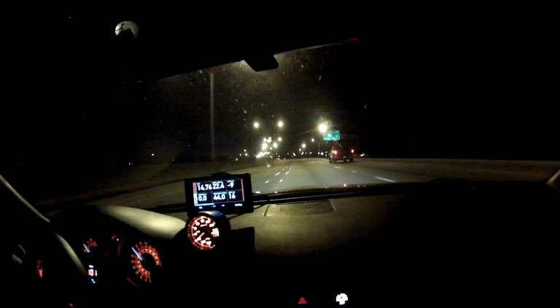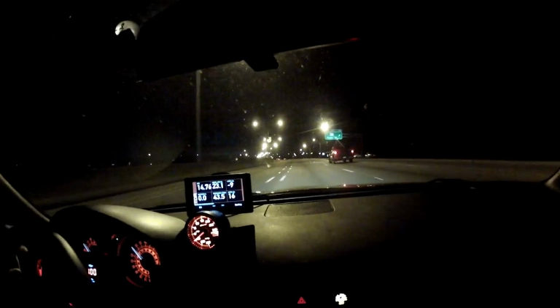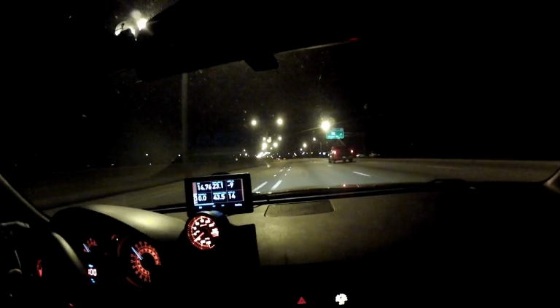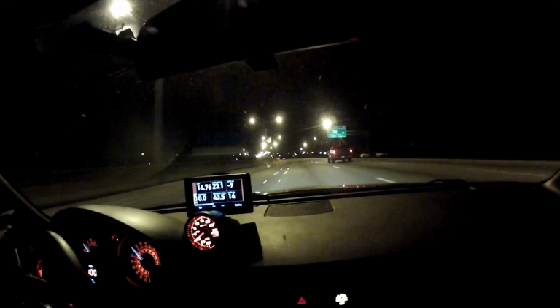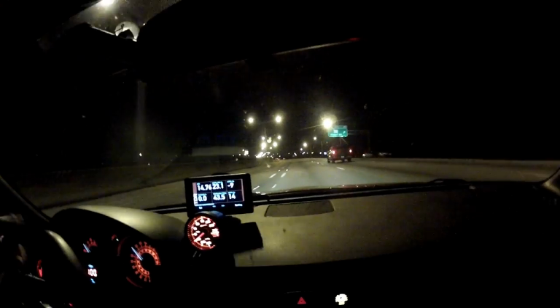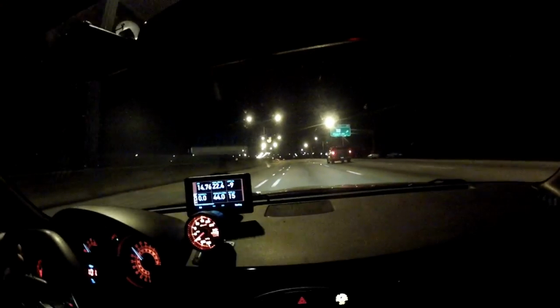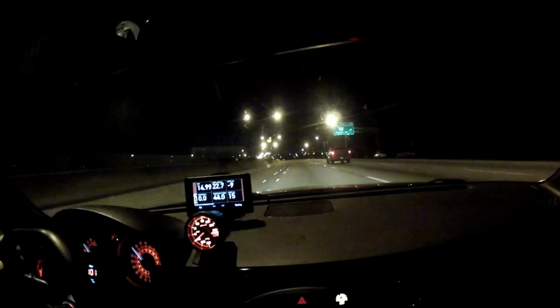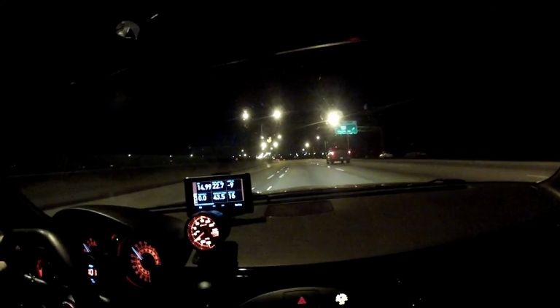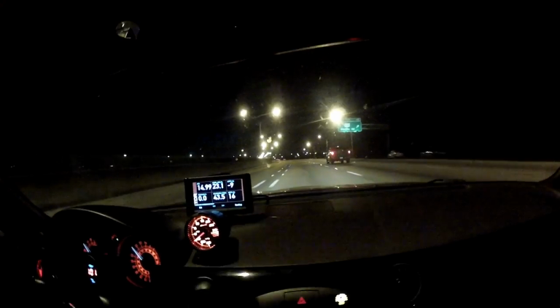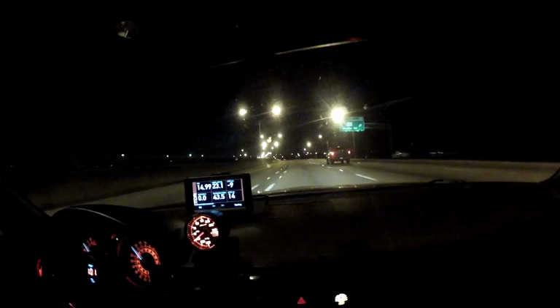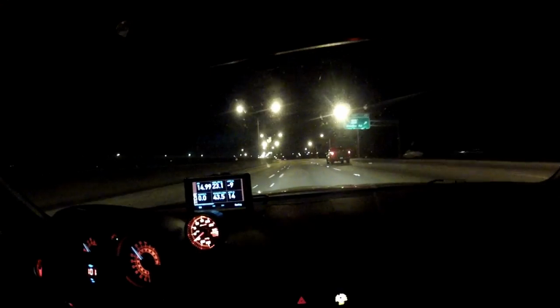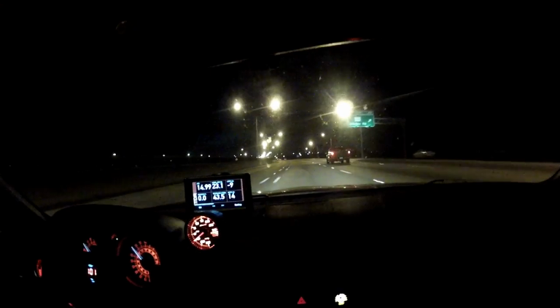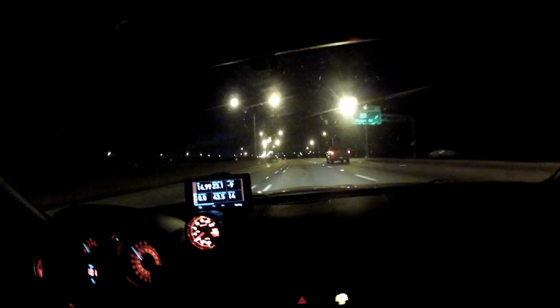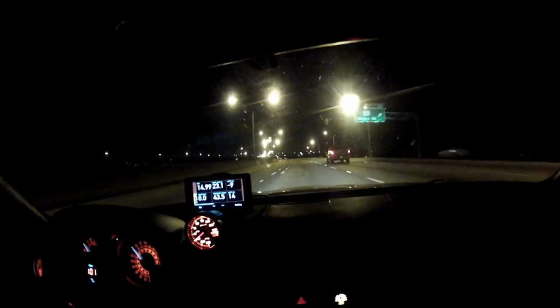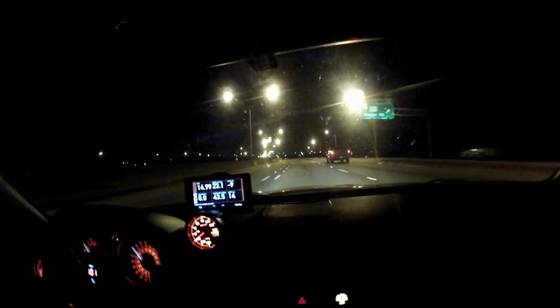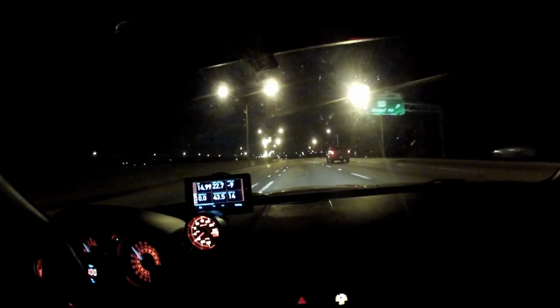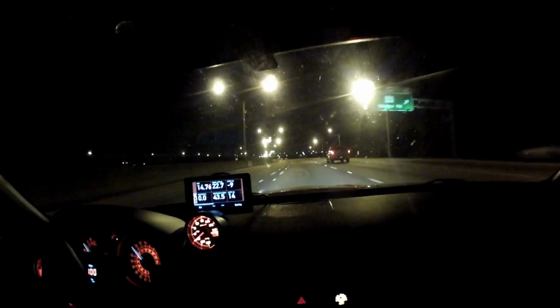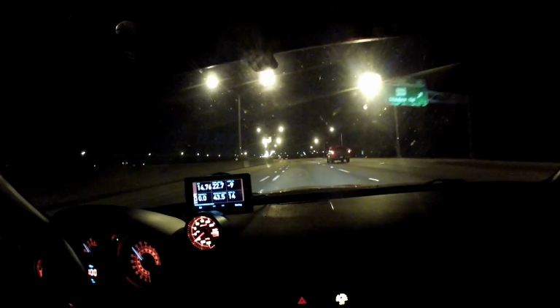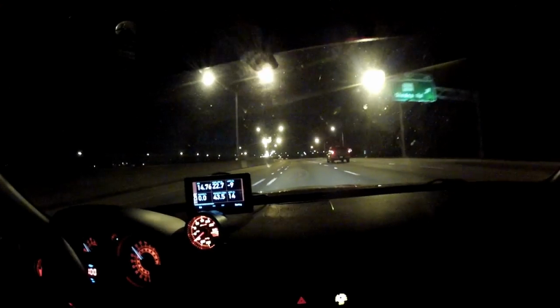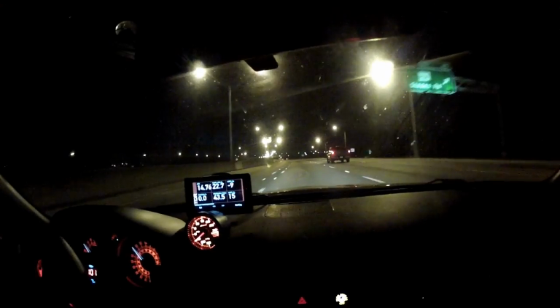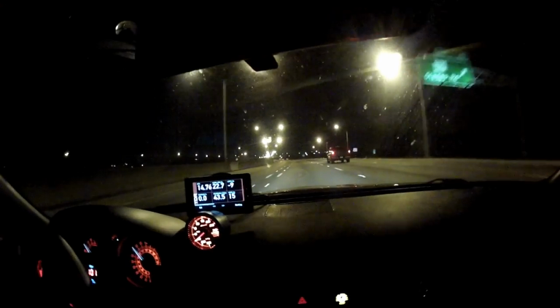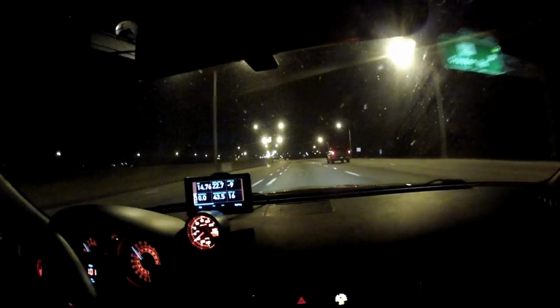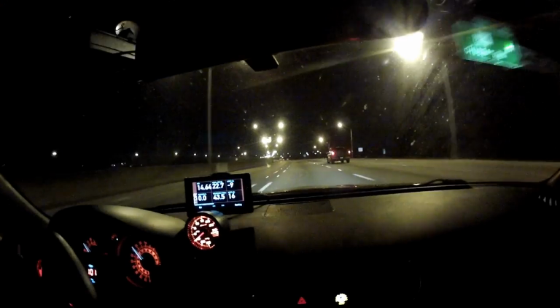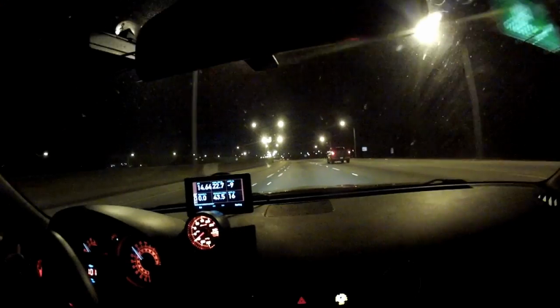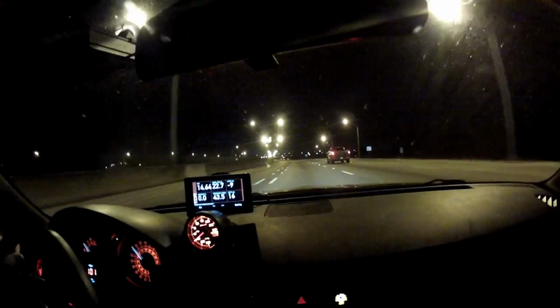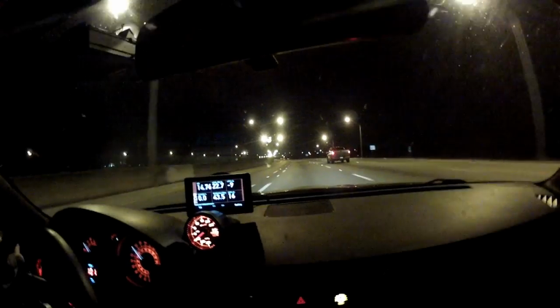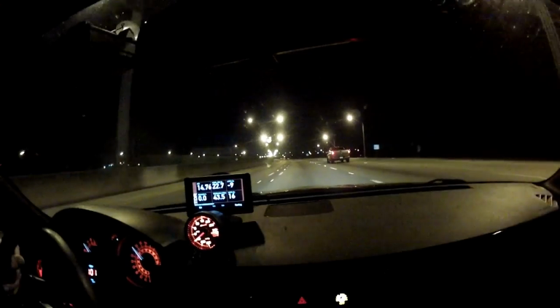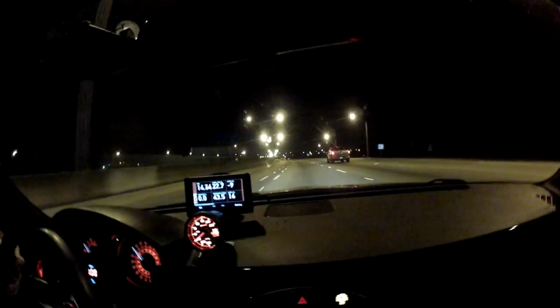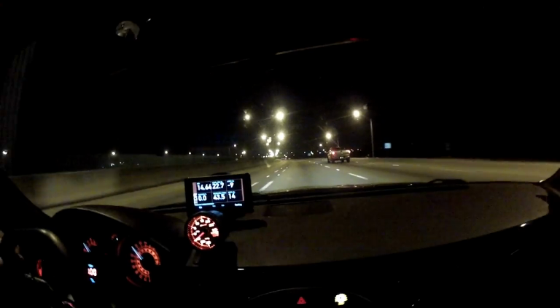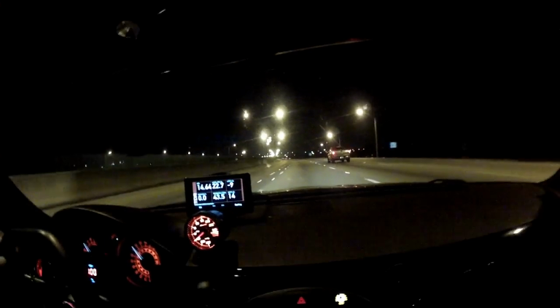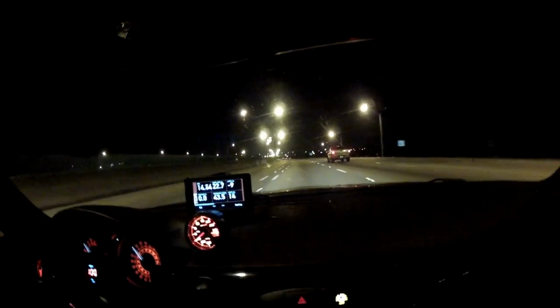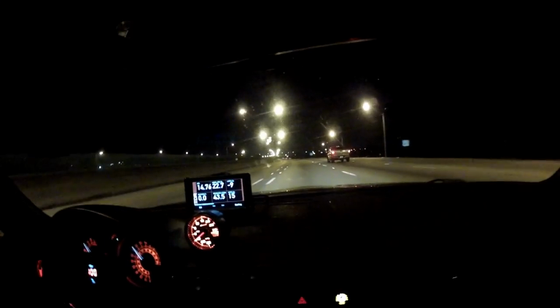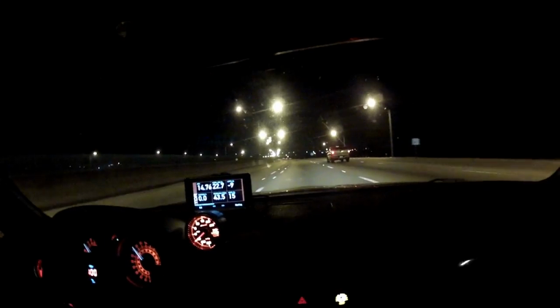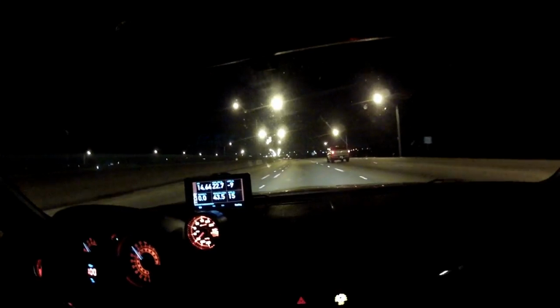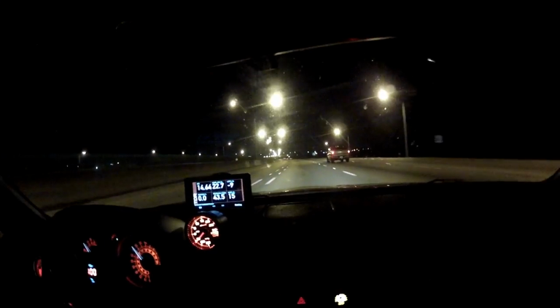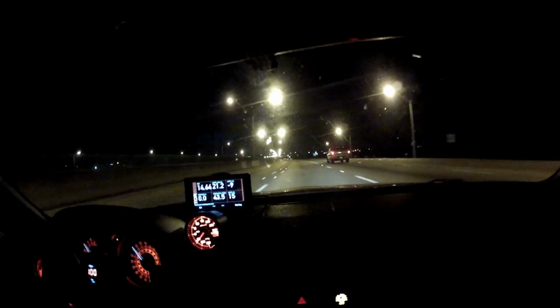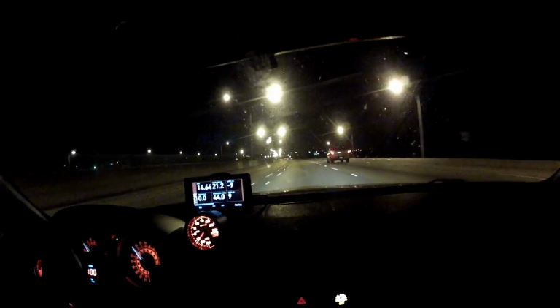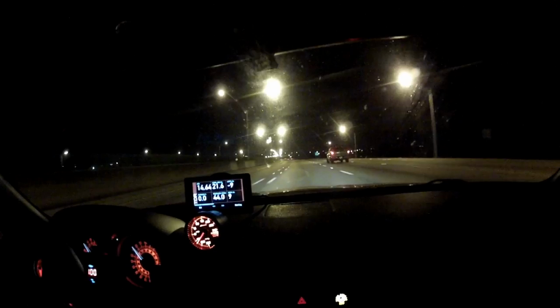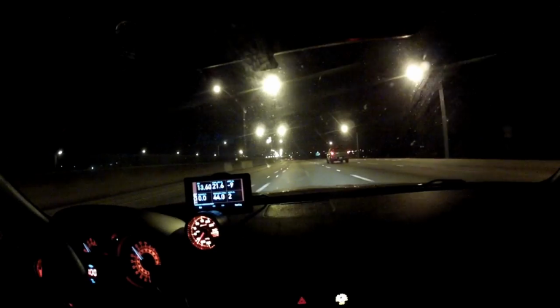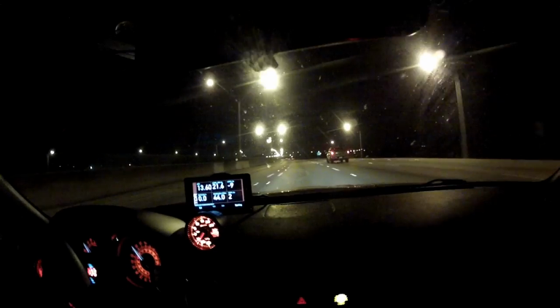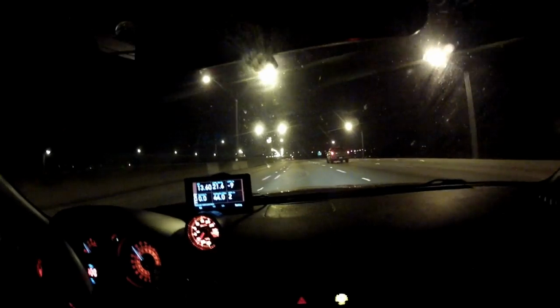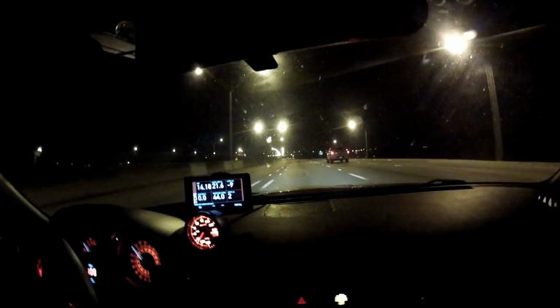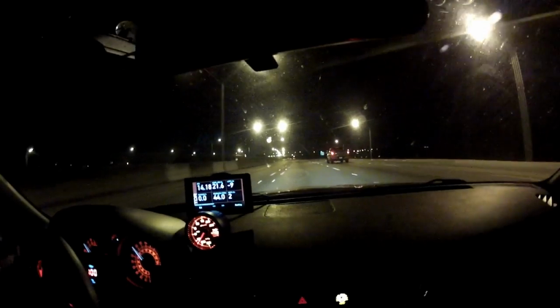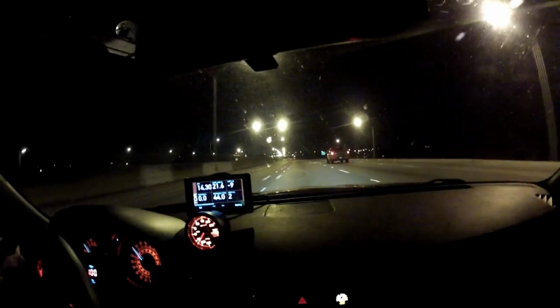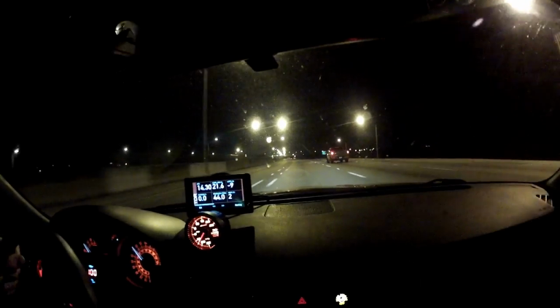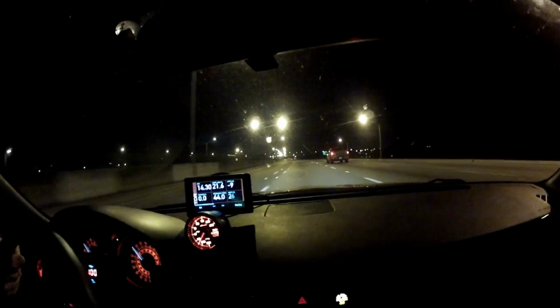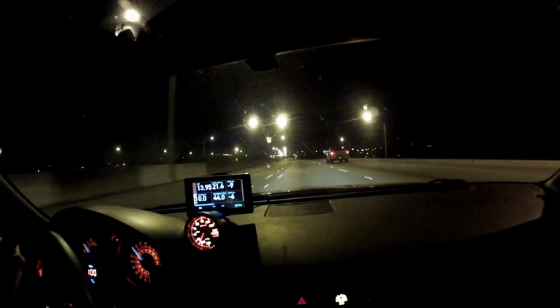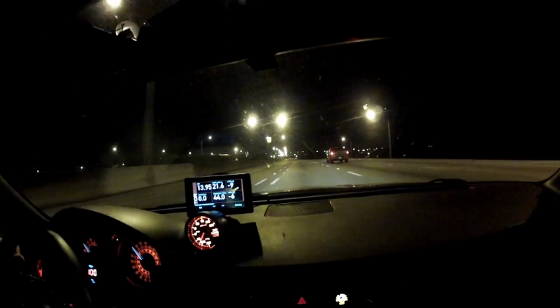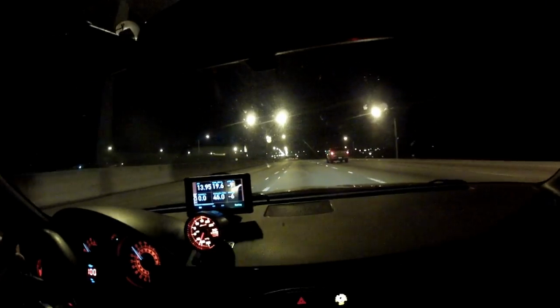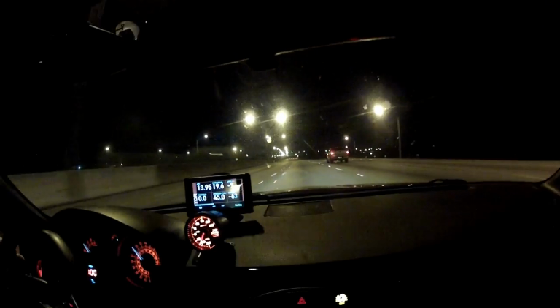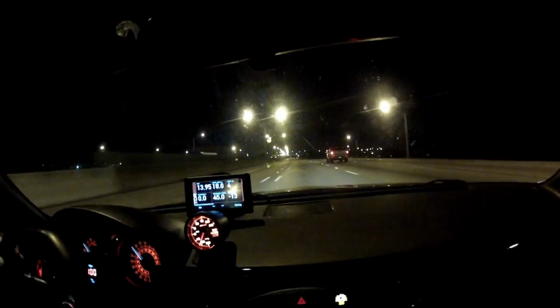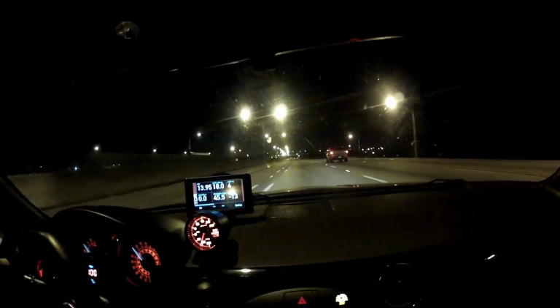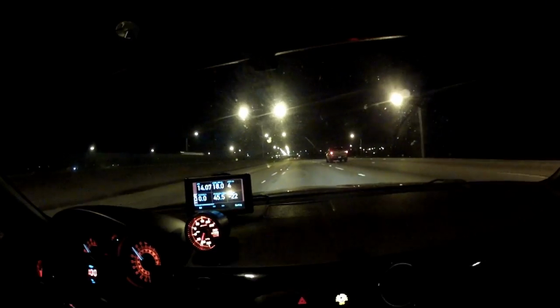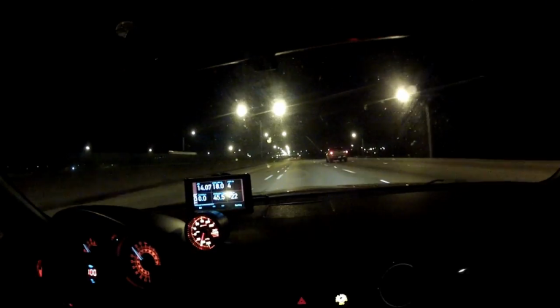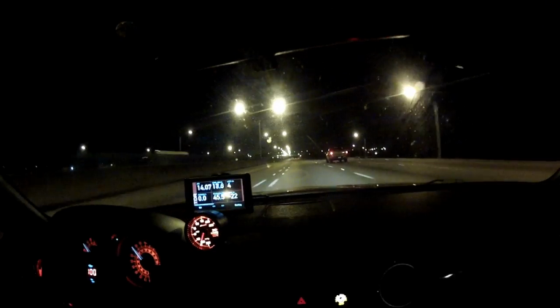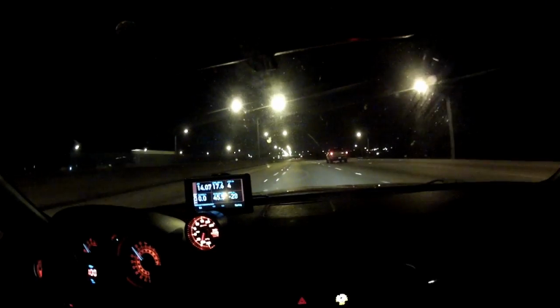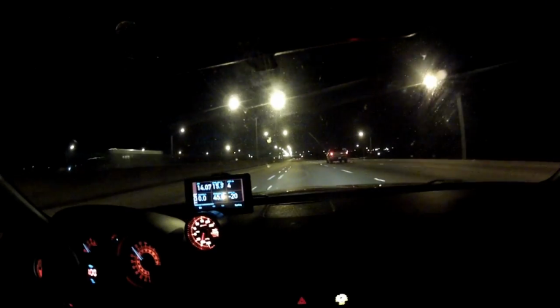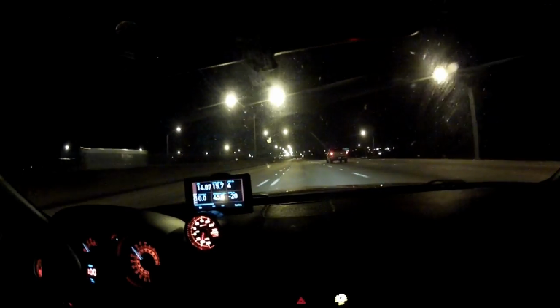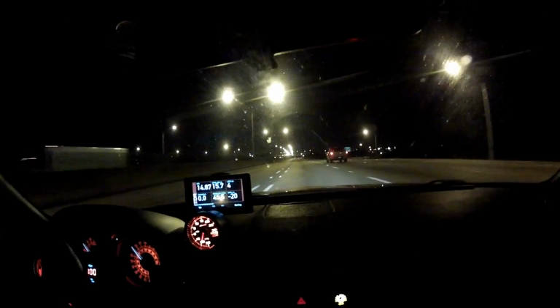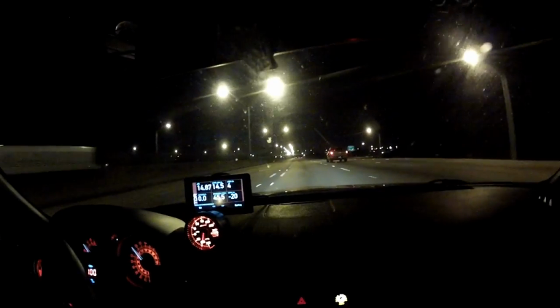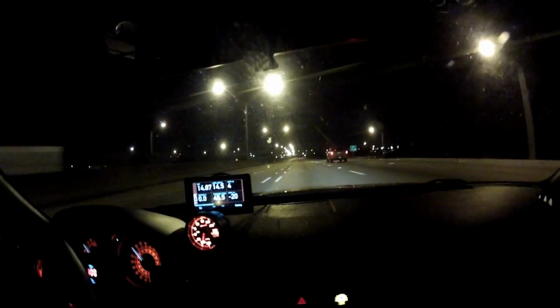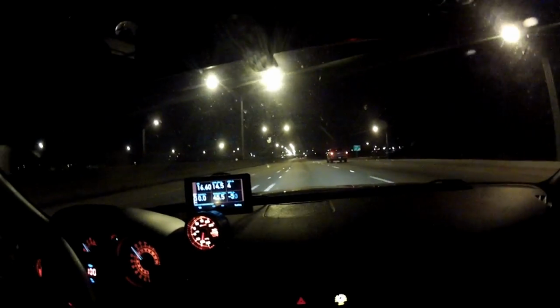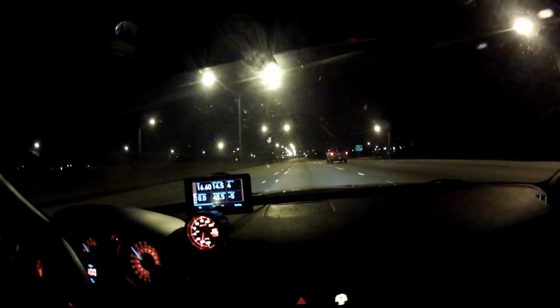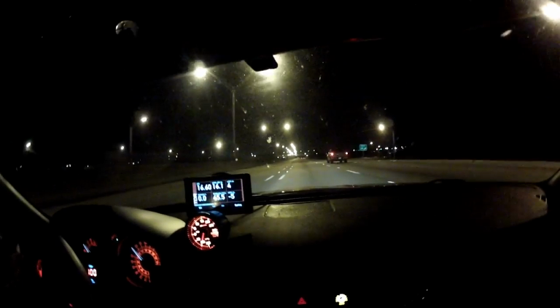Just make sure you're pointing straight and slow down well below the speed limit.